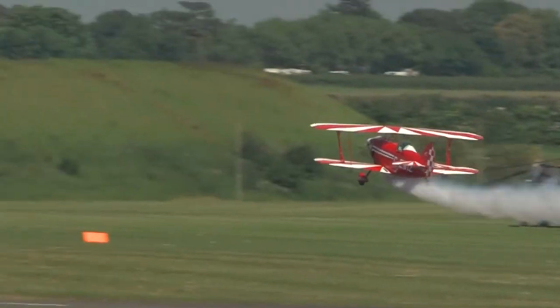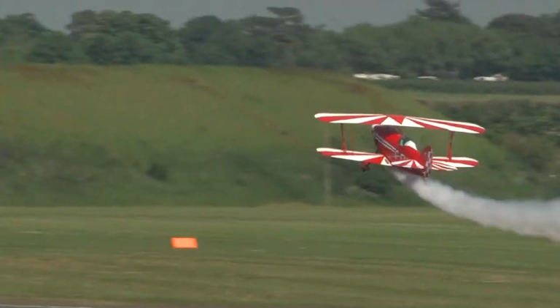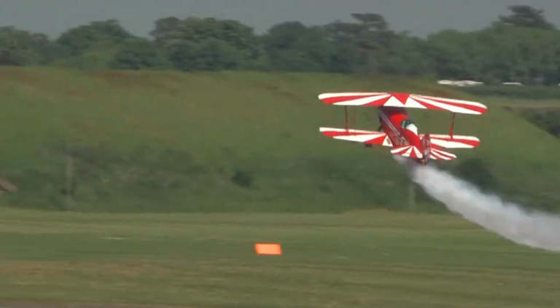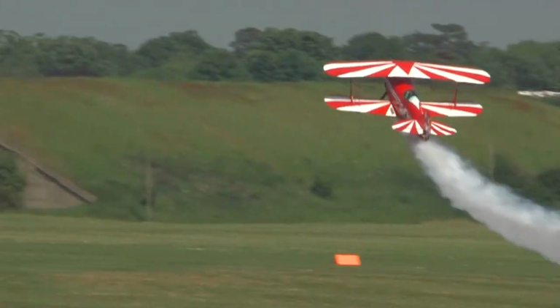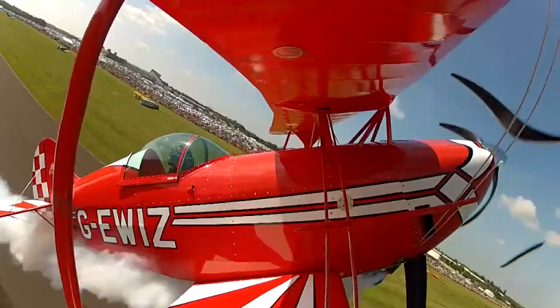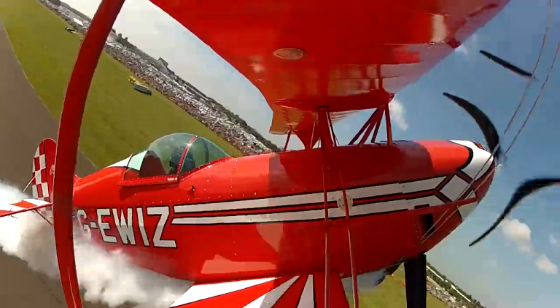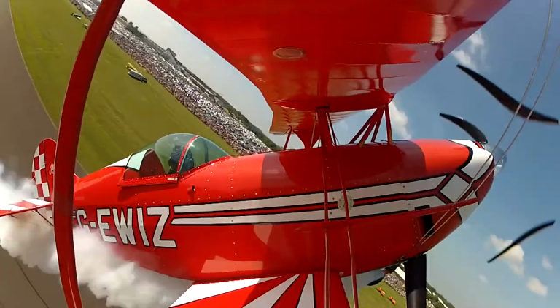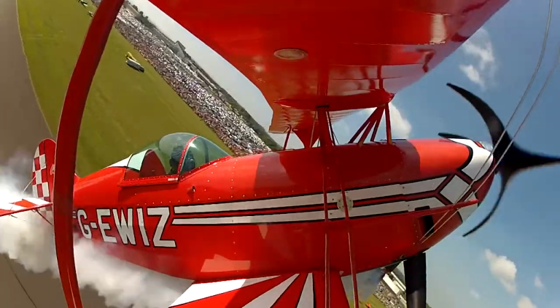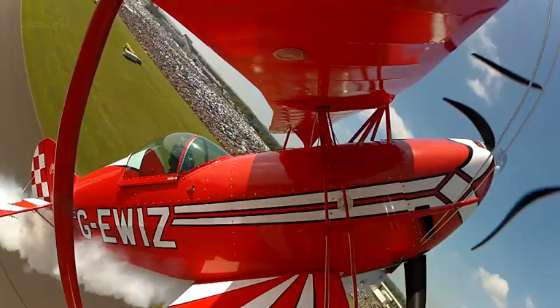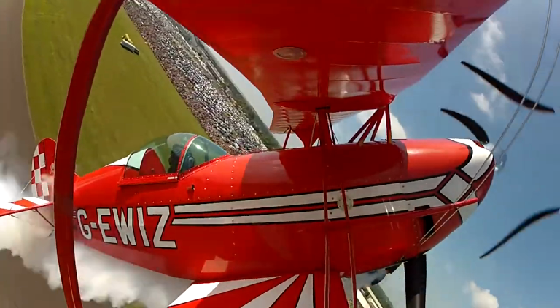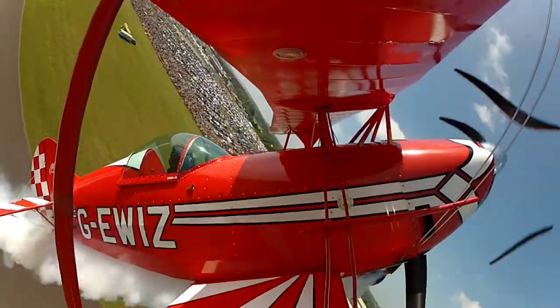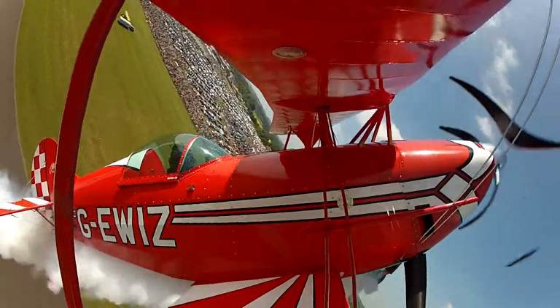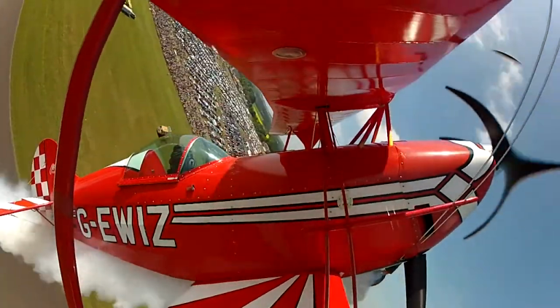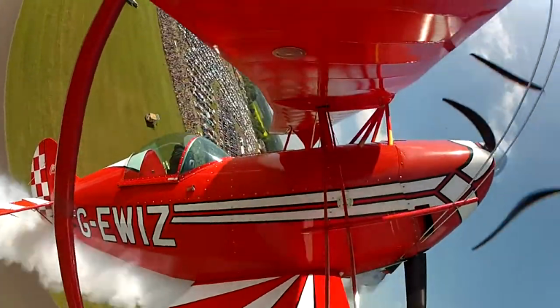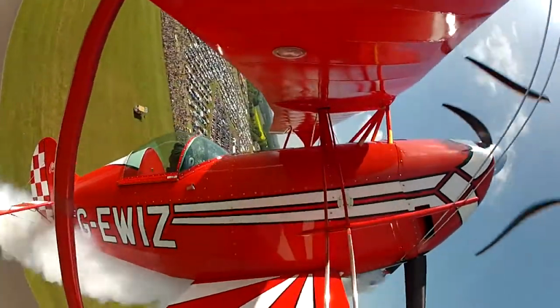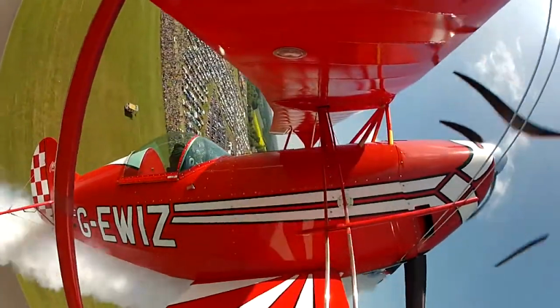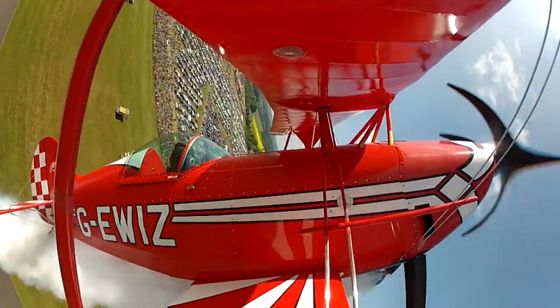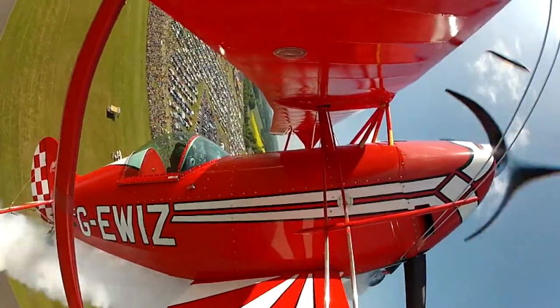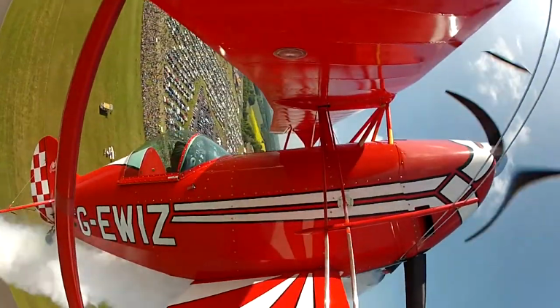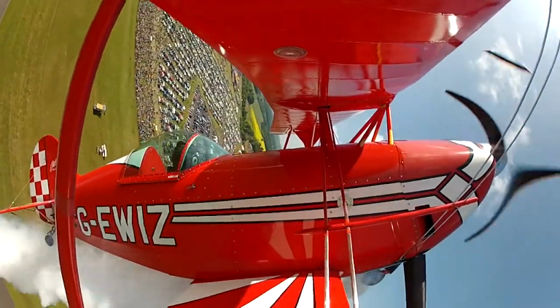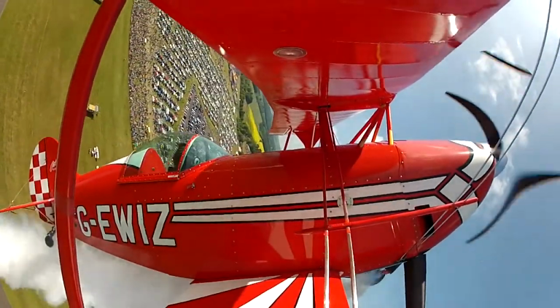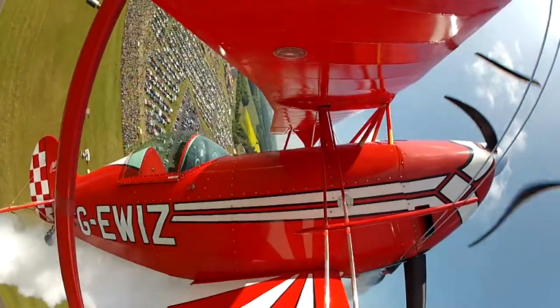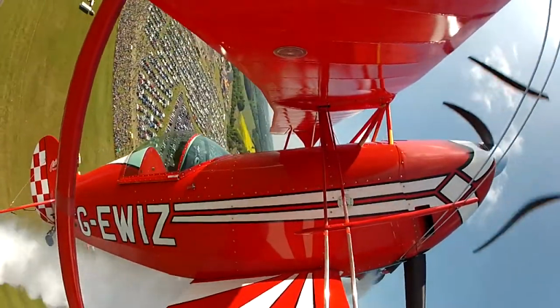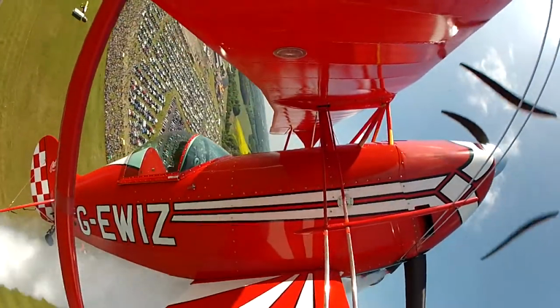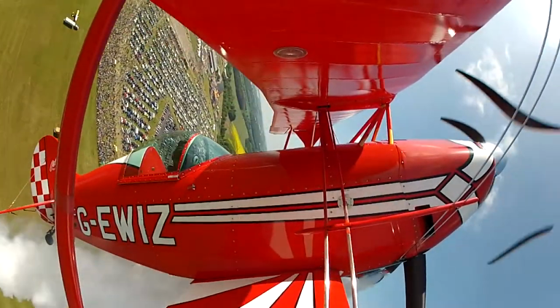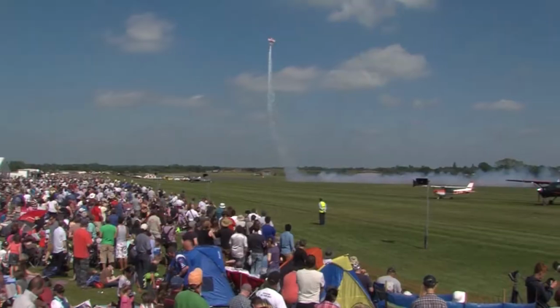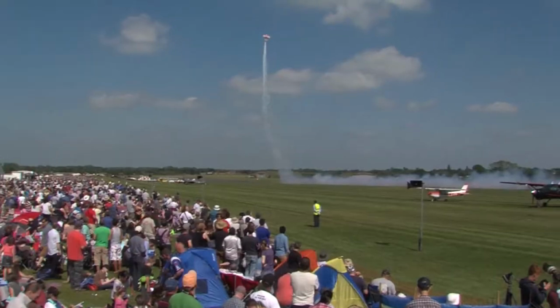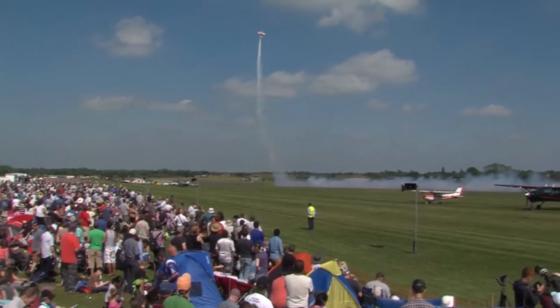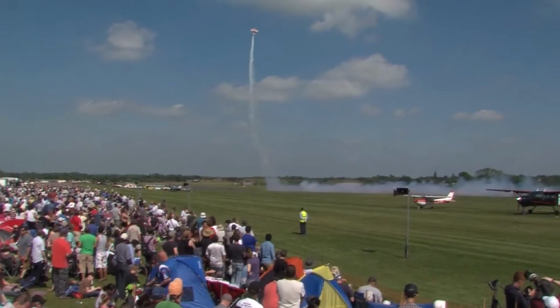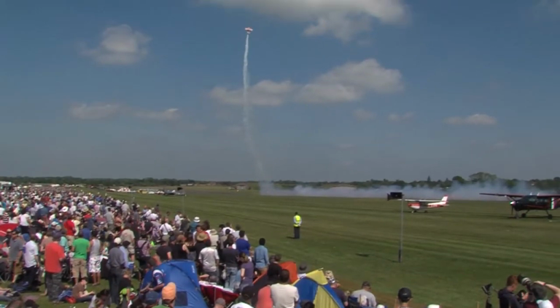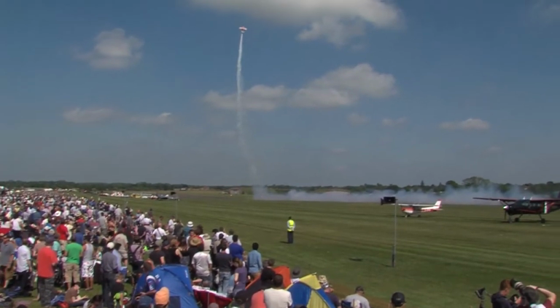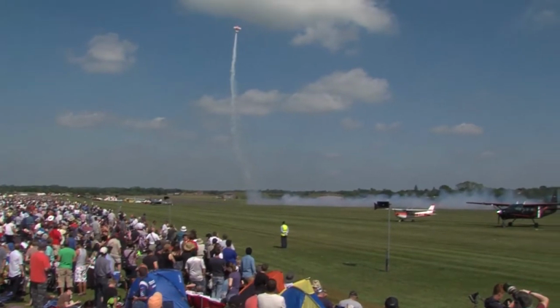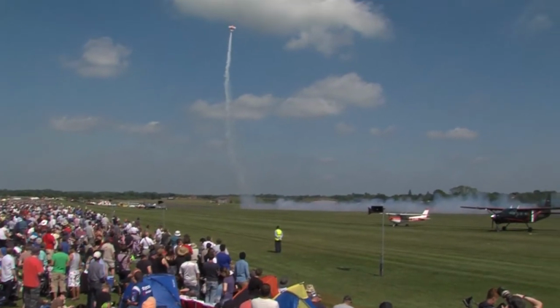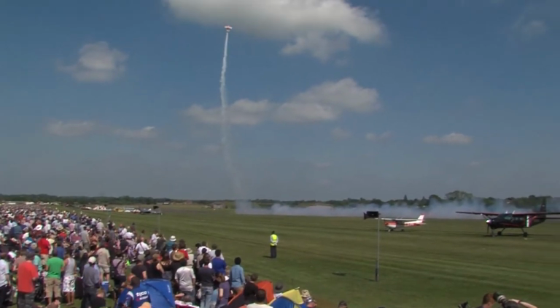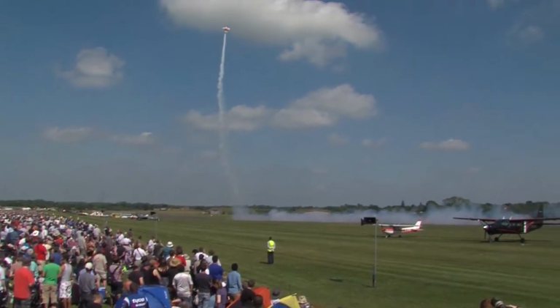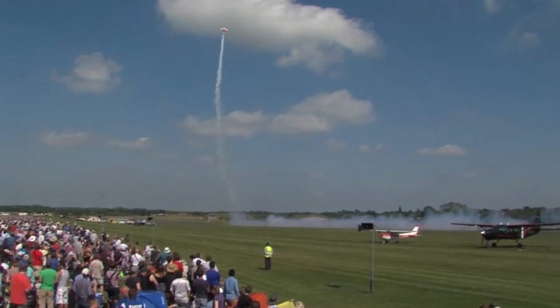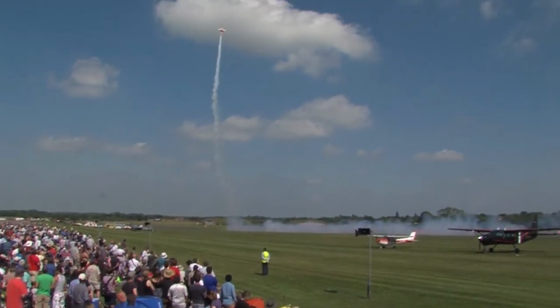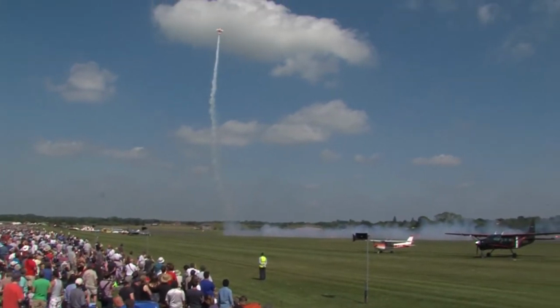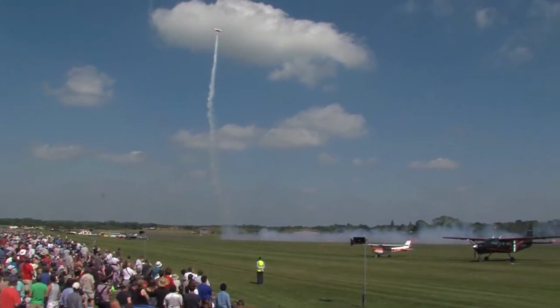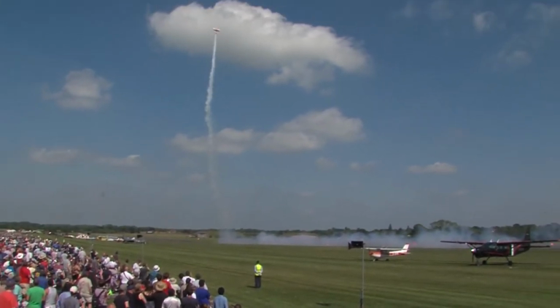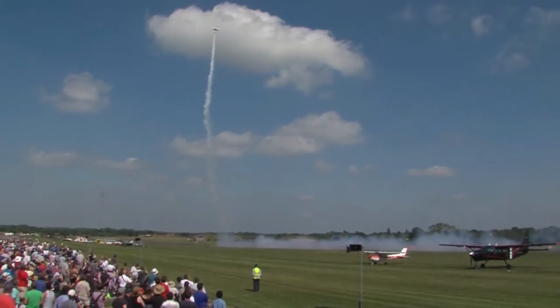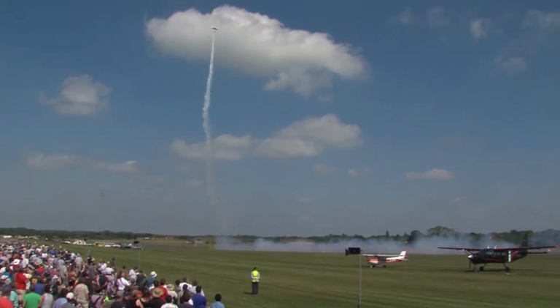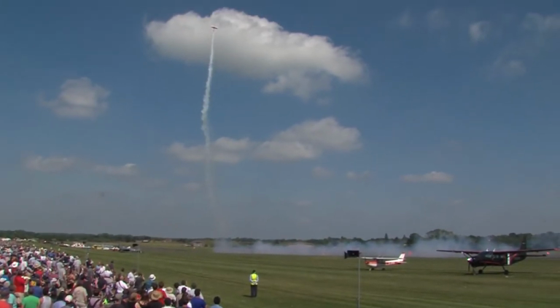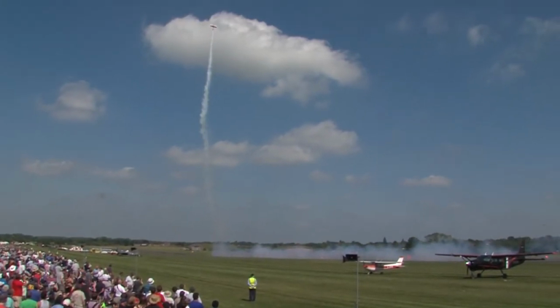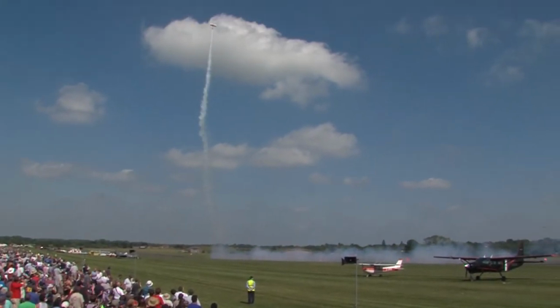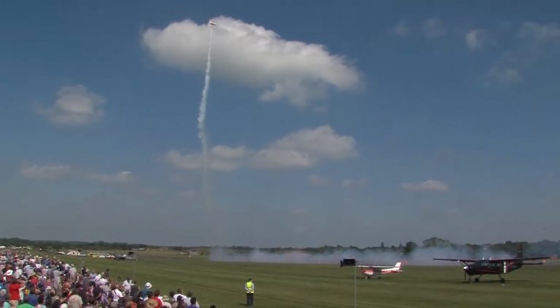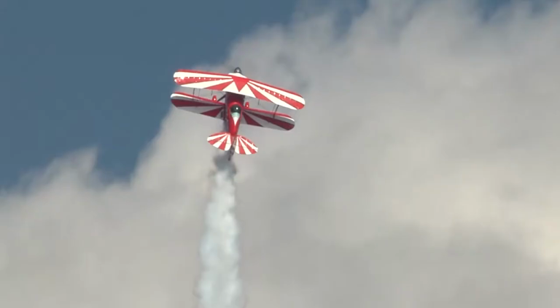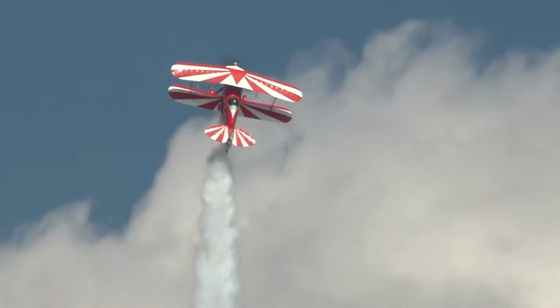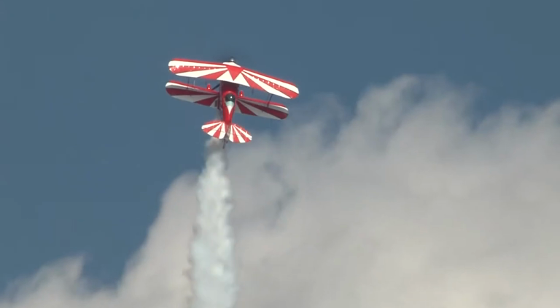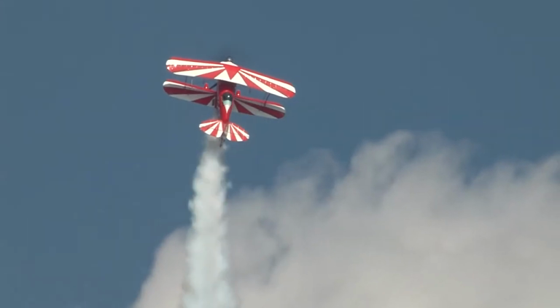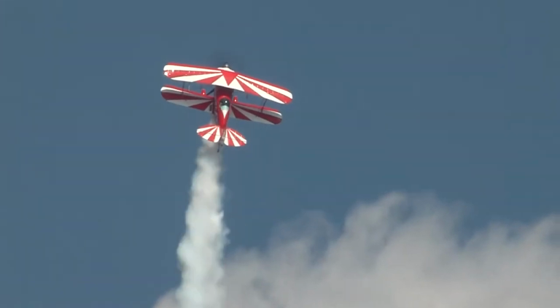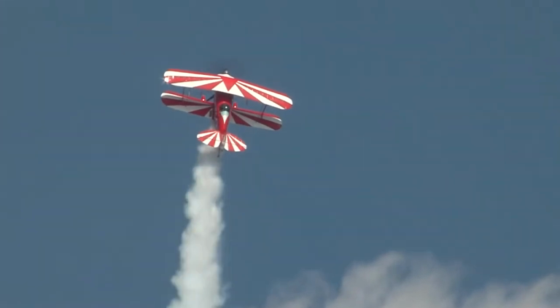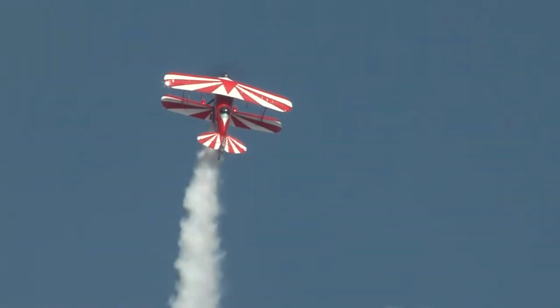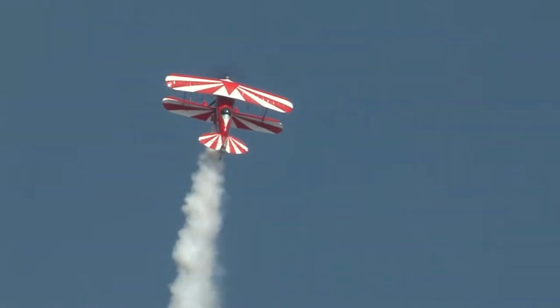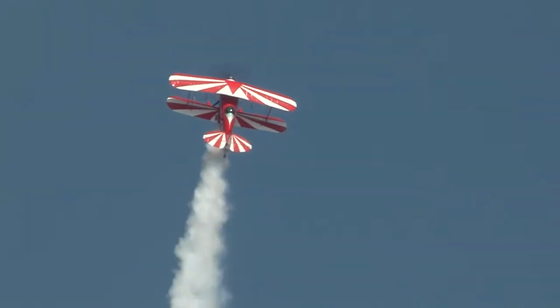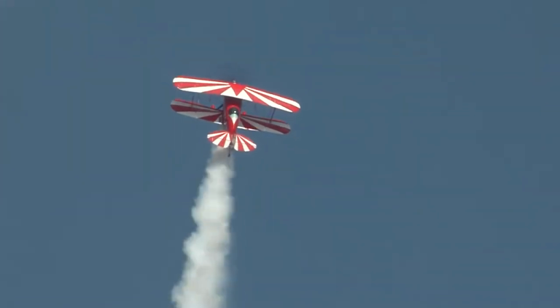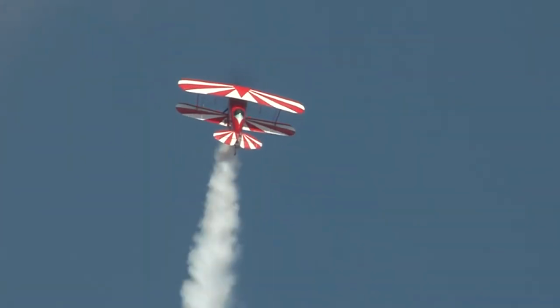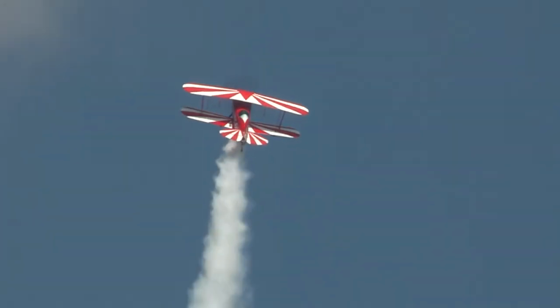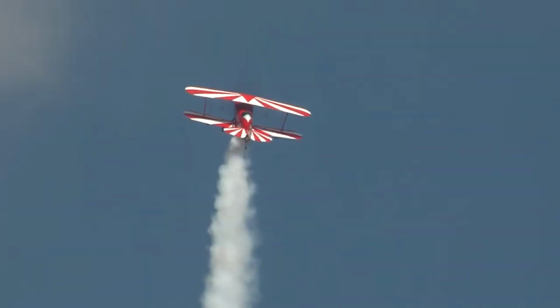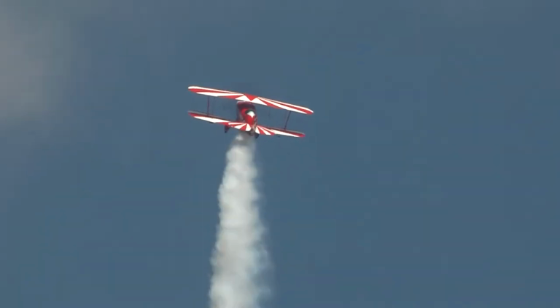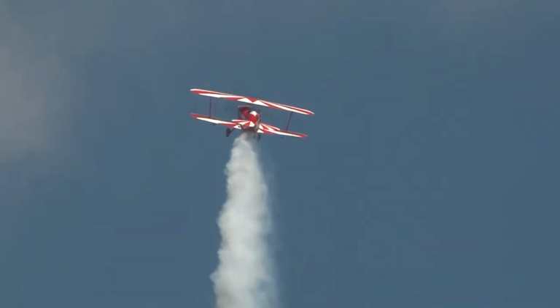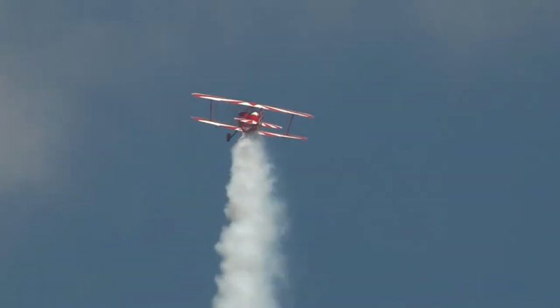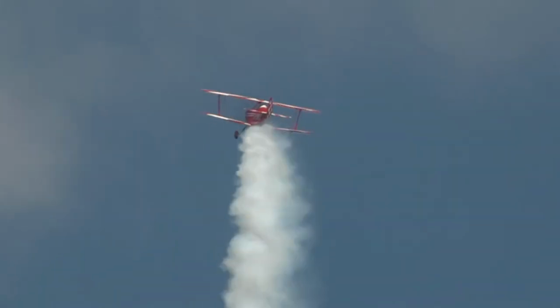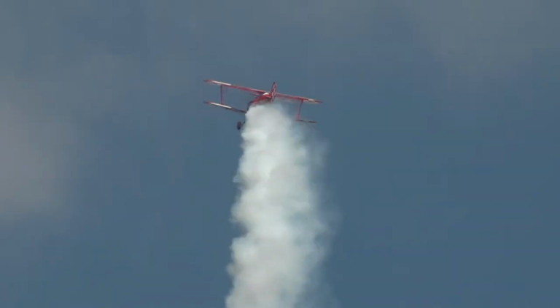And there goes the little Pitts — watch that hurtle into the air — the modified Pitts 2S. Gee whiz, in the hands of Rich Goodwin.